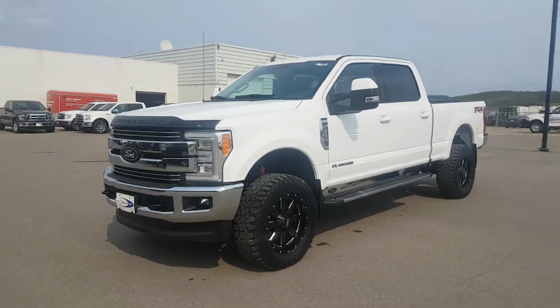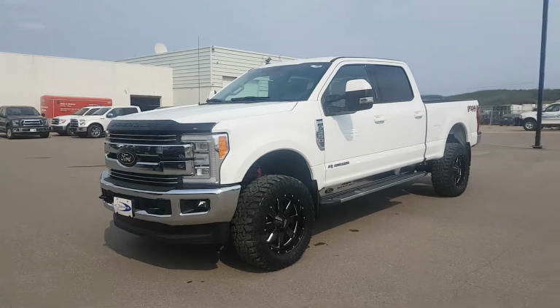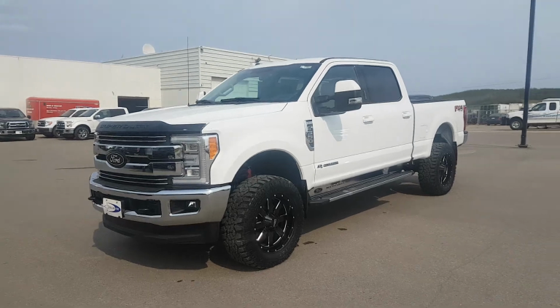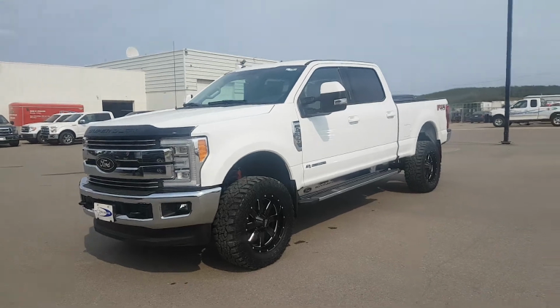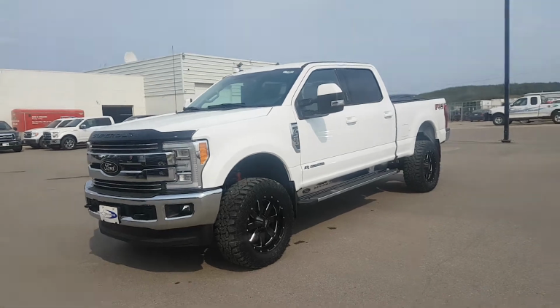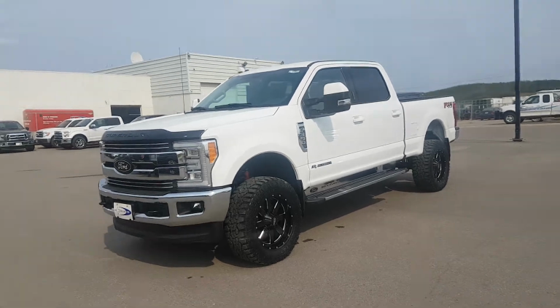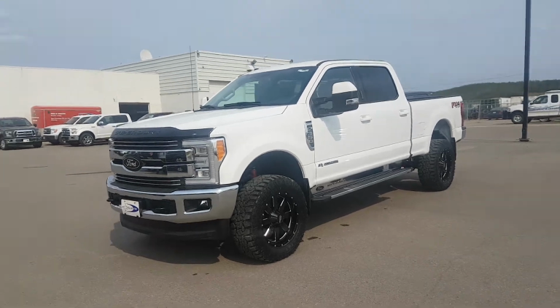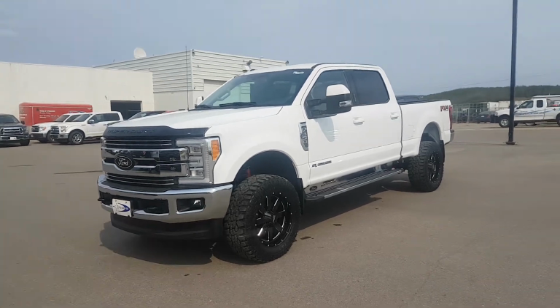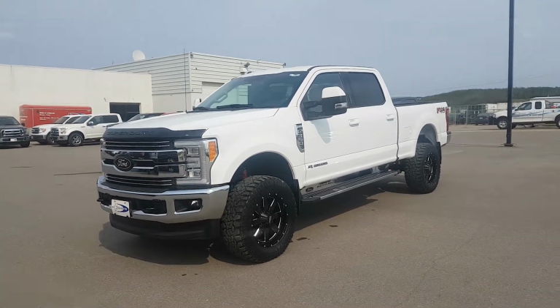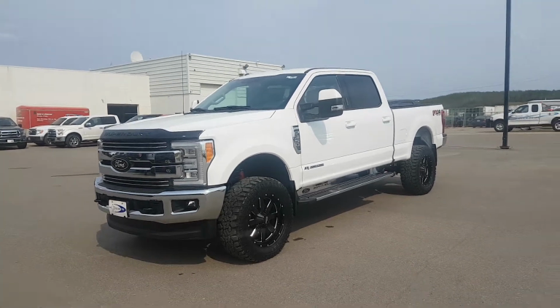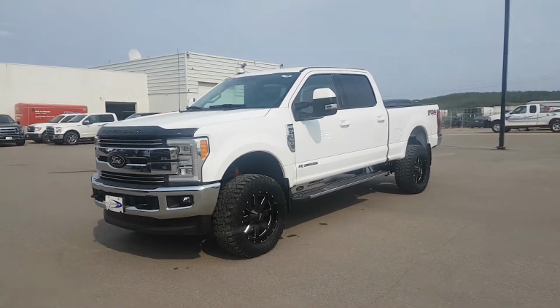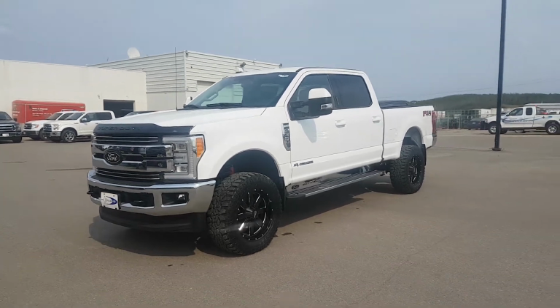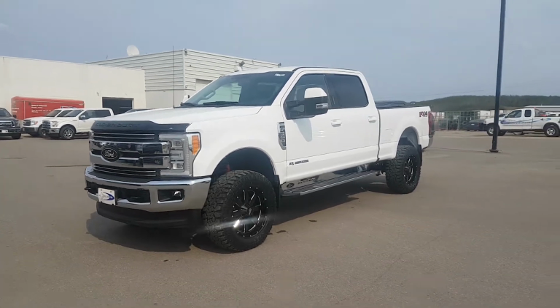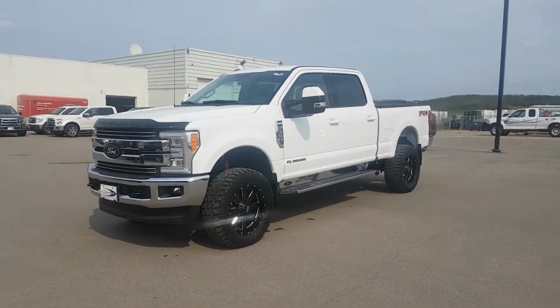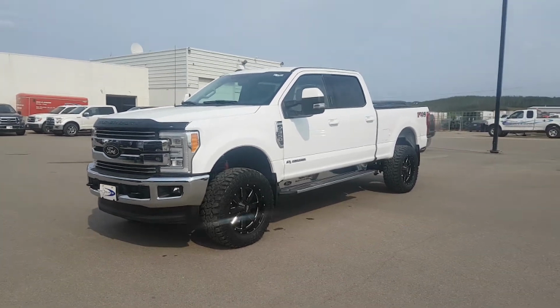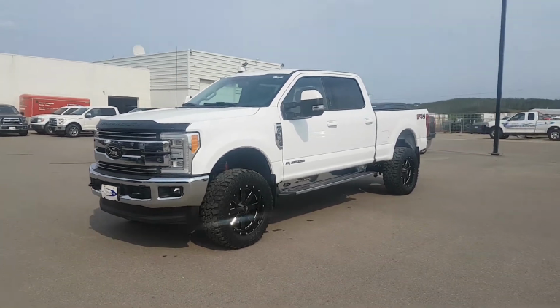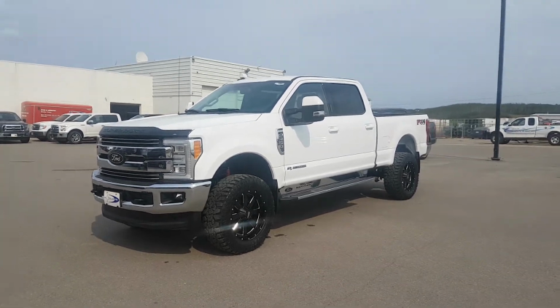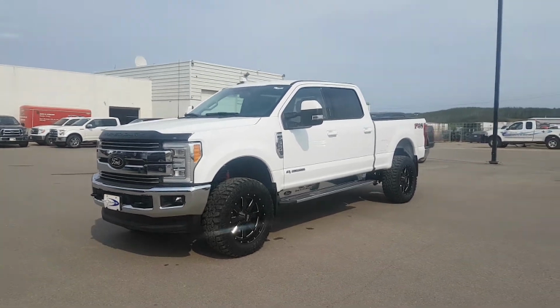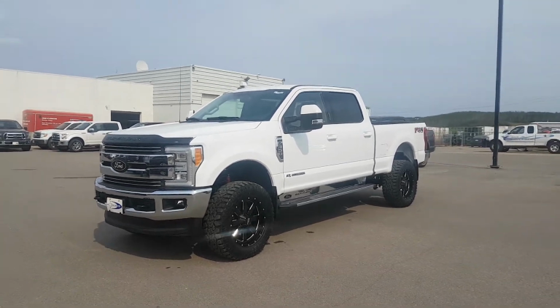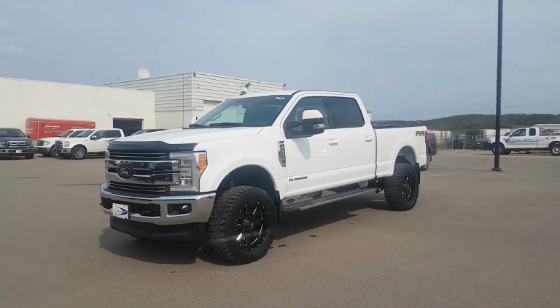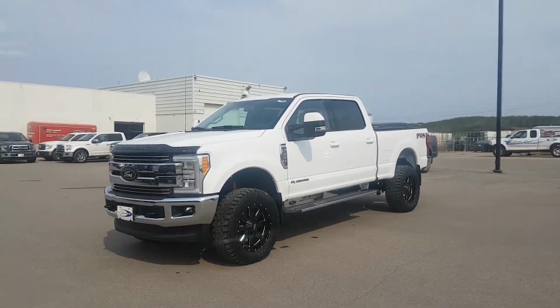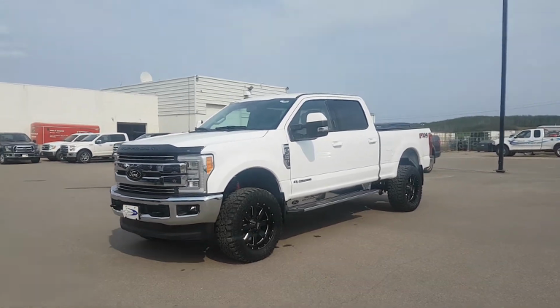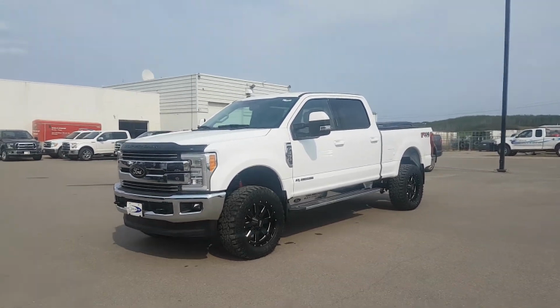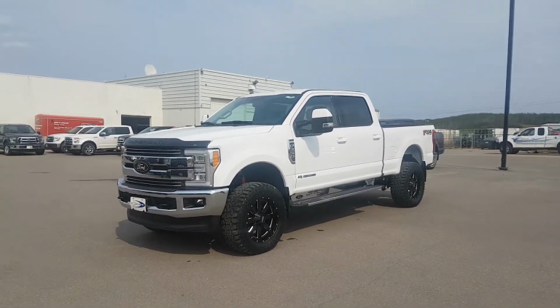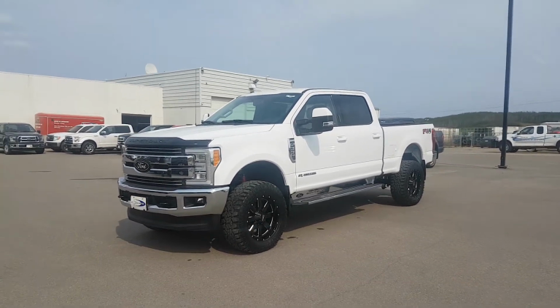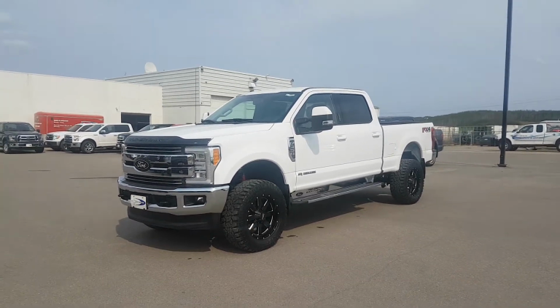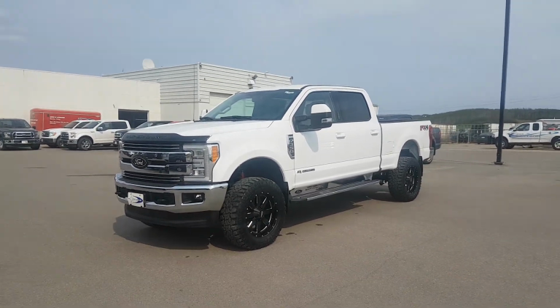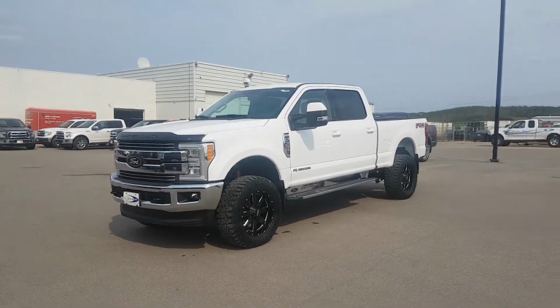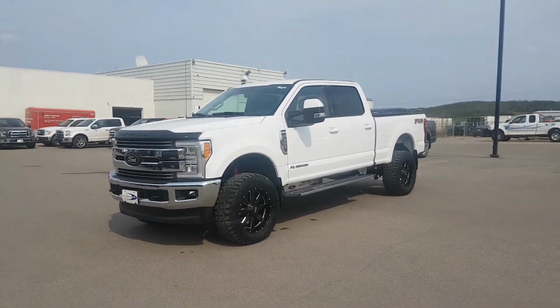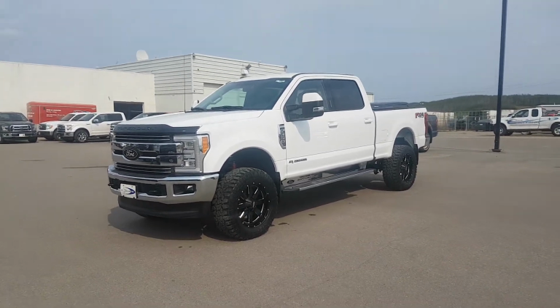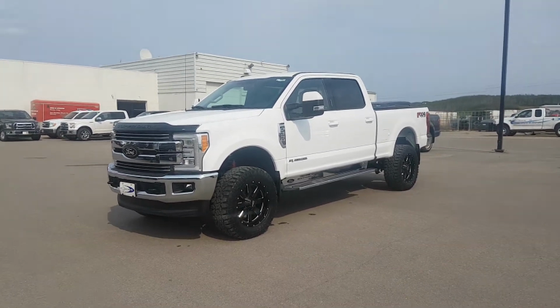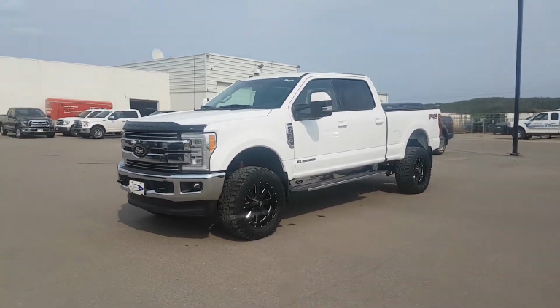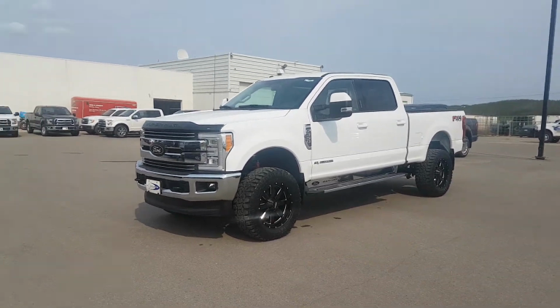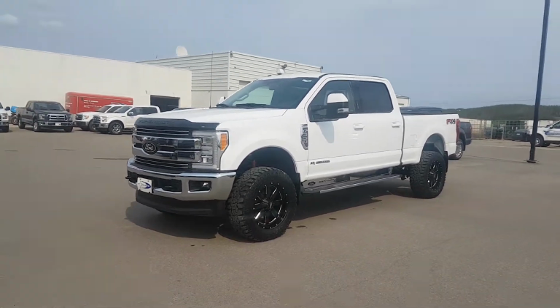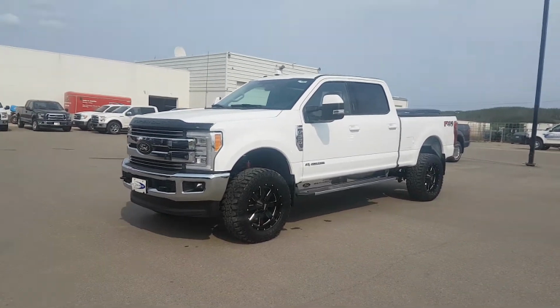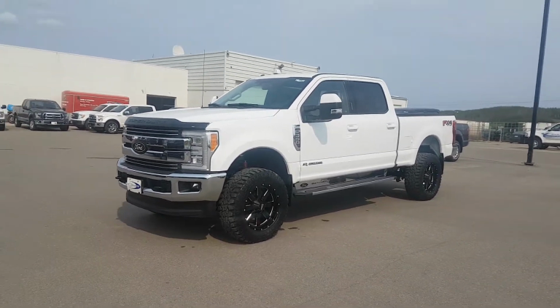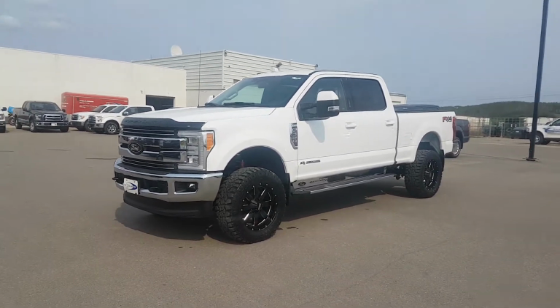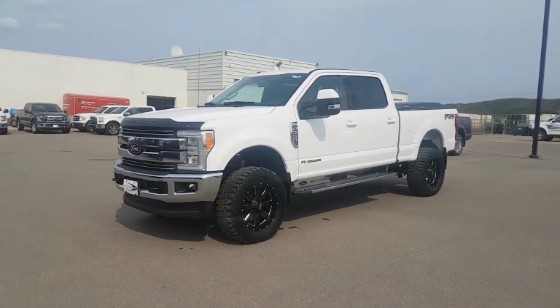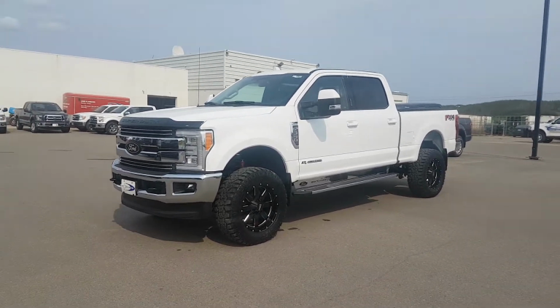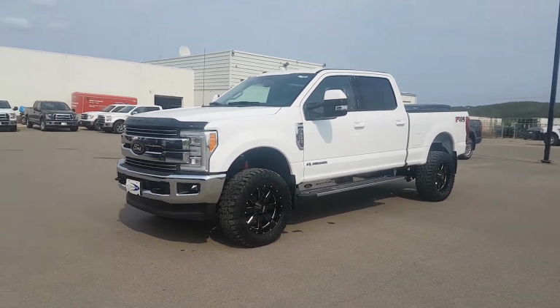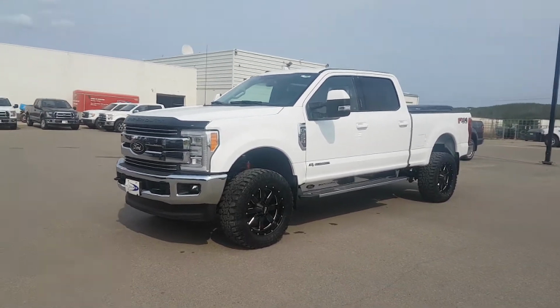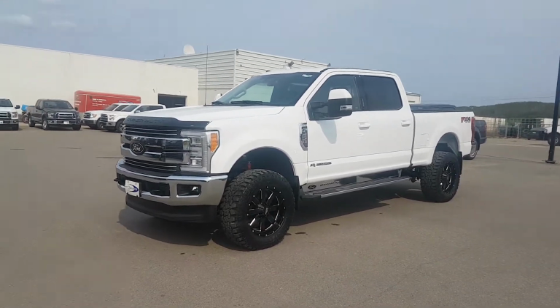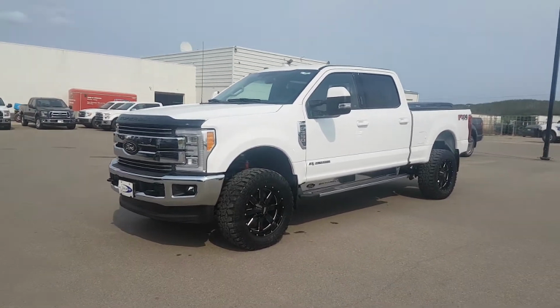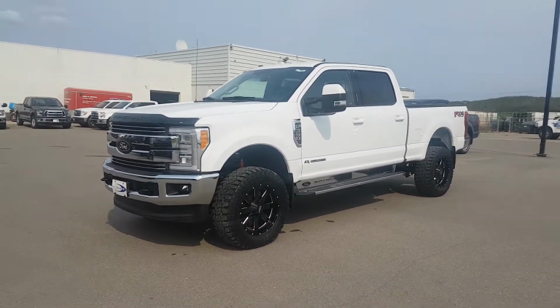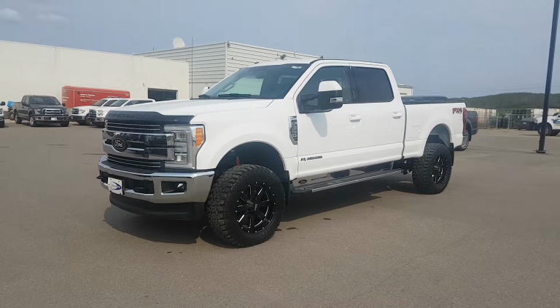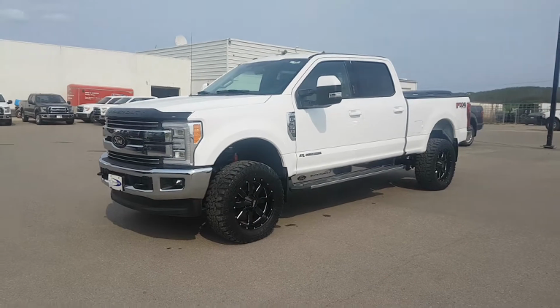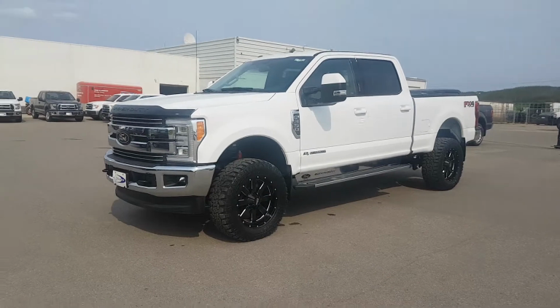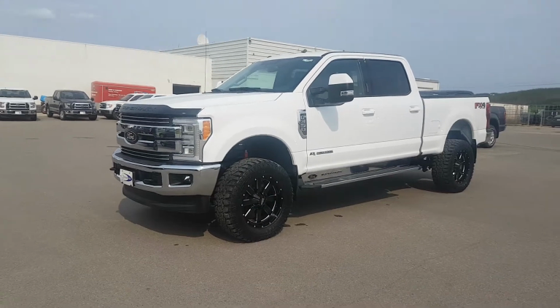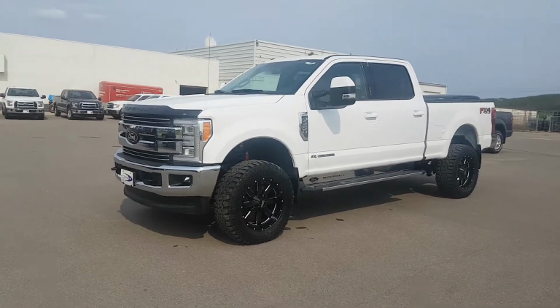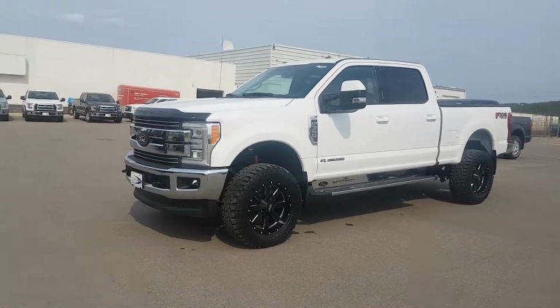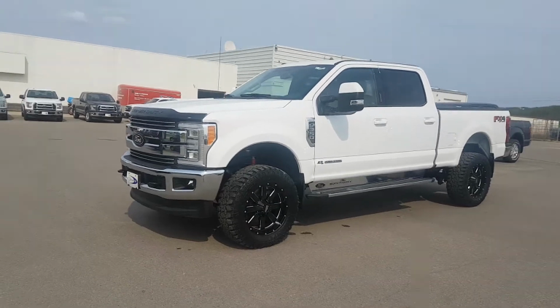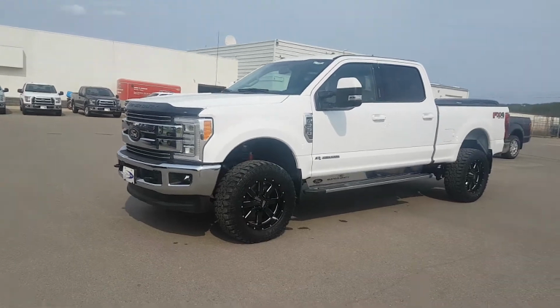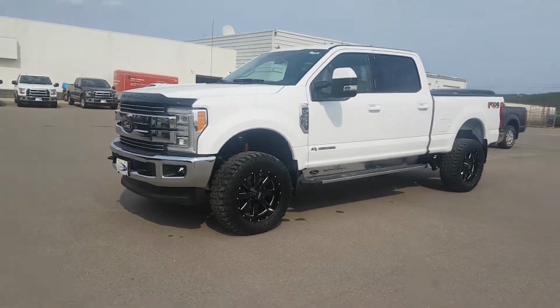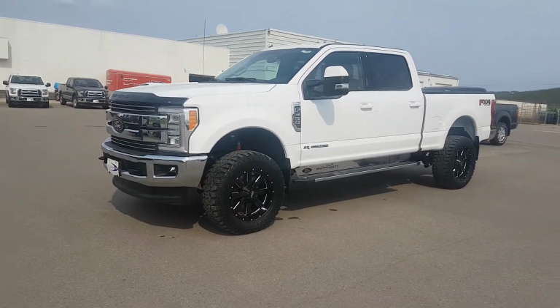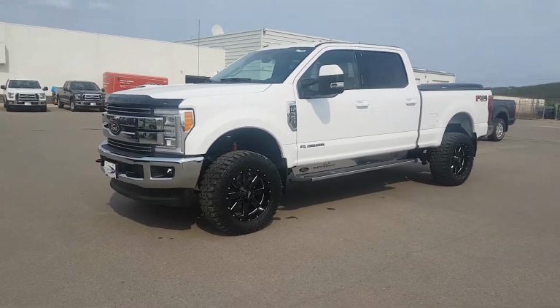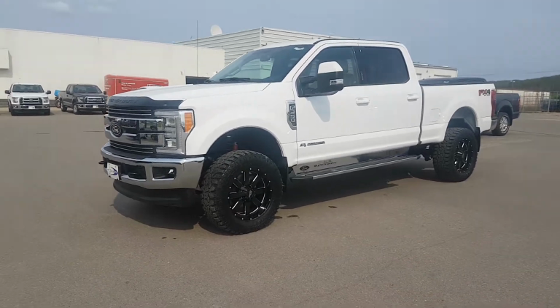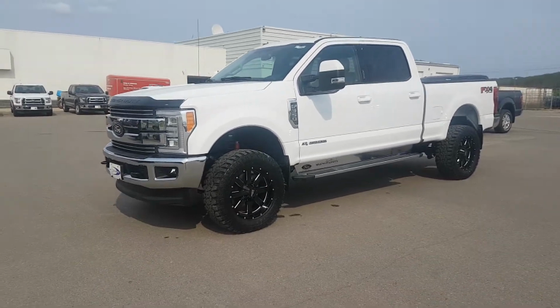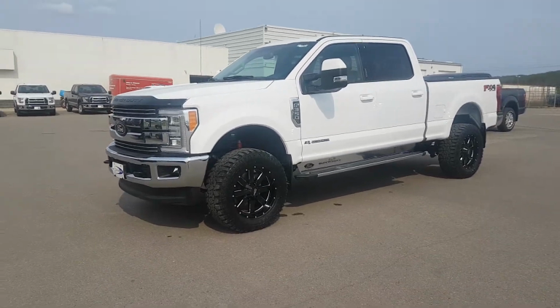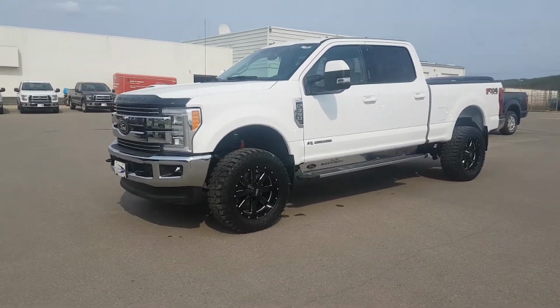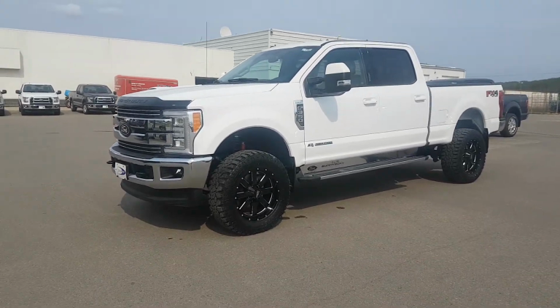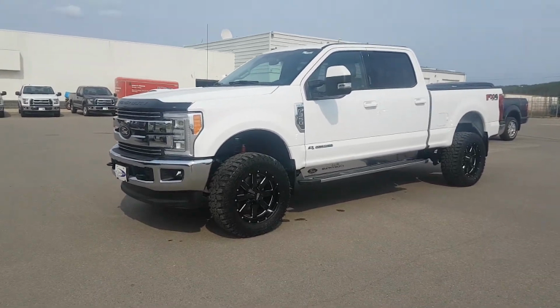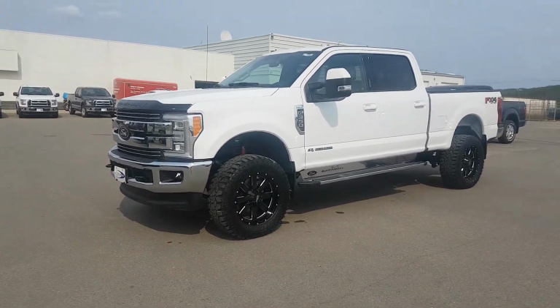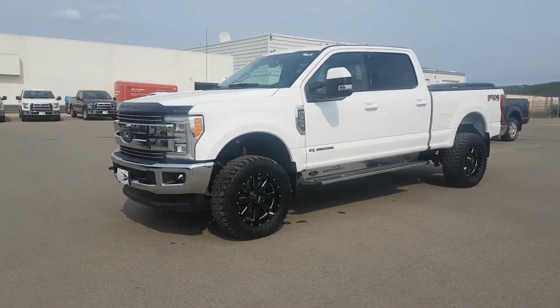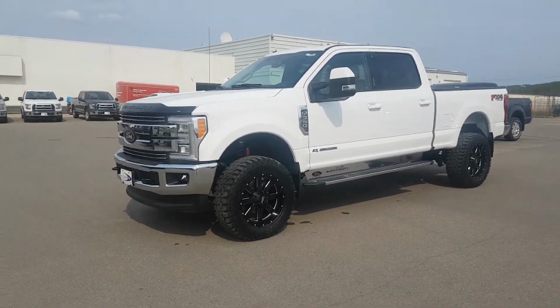Hey, Jen from Cool Lake Ford here. I want to do this quick video on this 2017 F-350 Lariat that we just got out of the shop. It's got a bunch of adds on it.